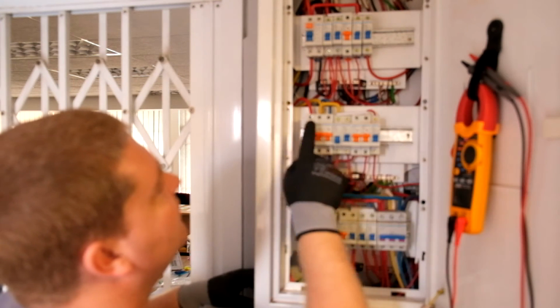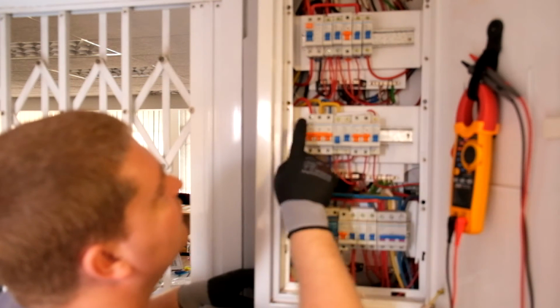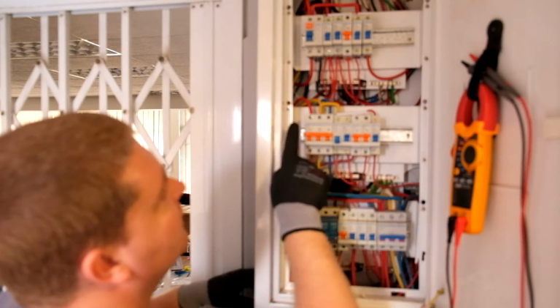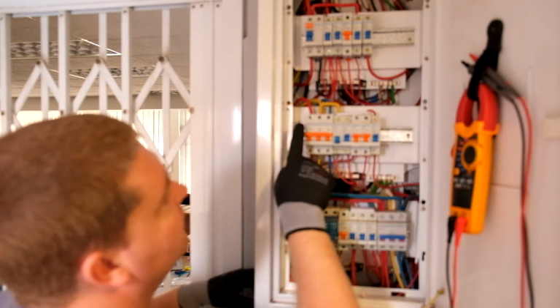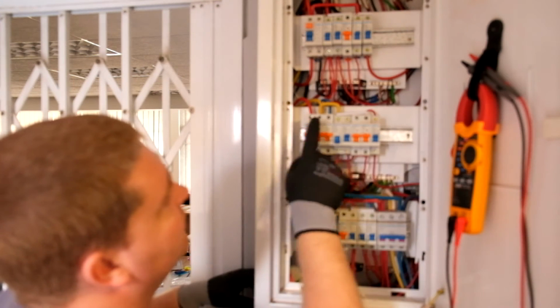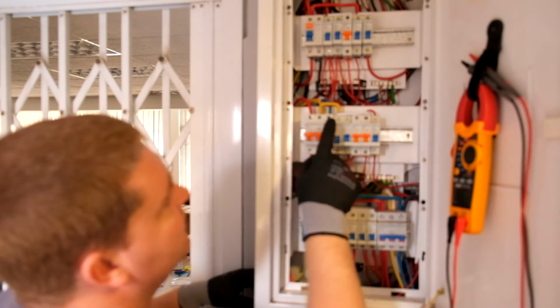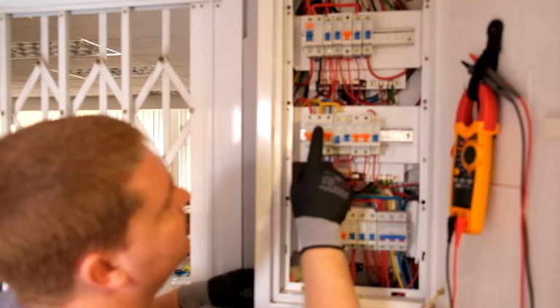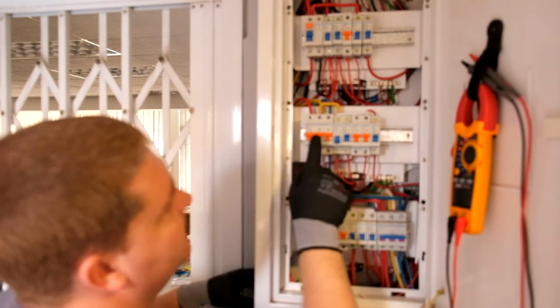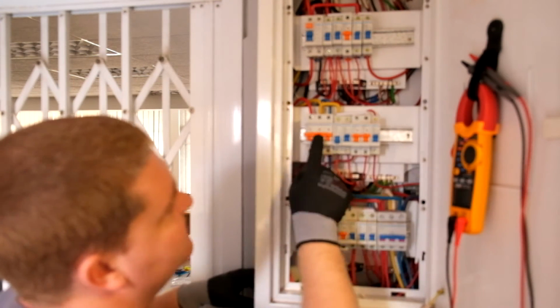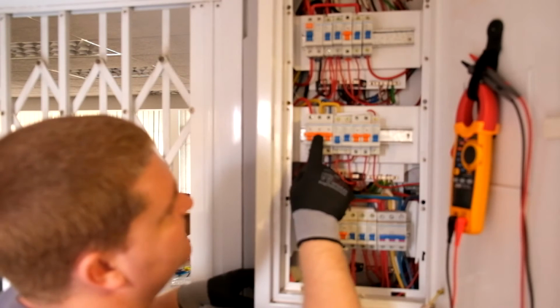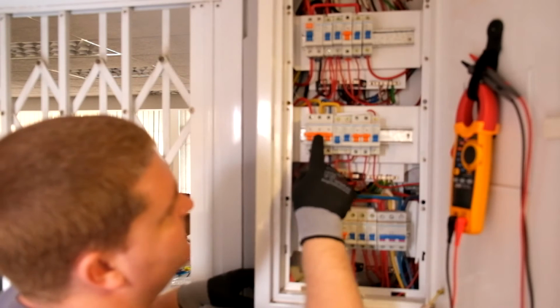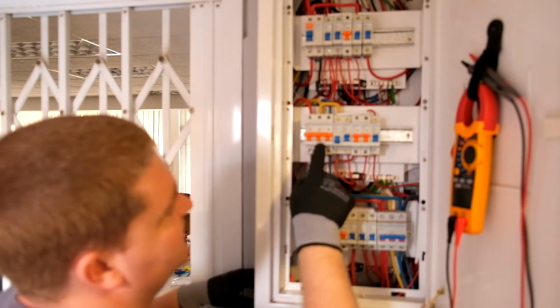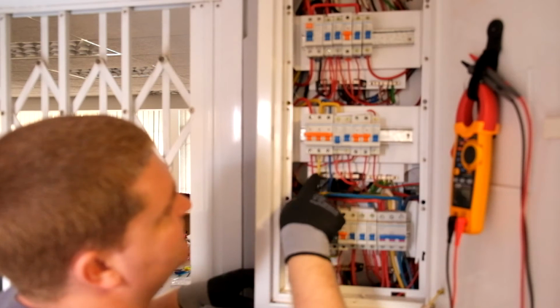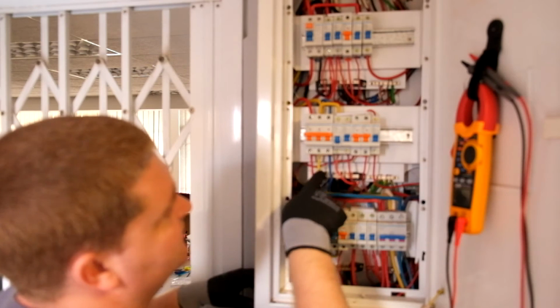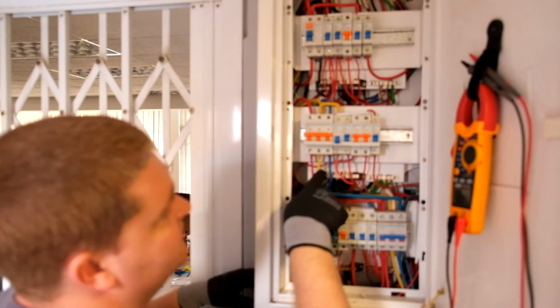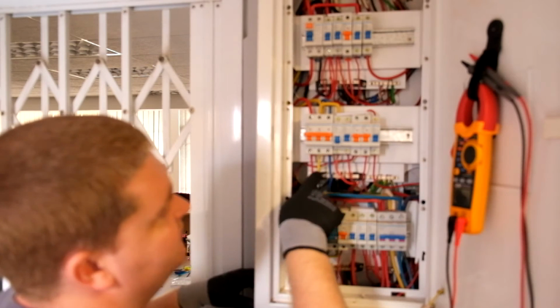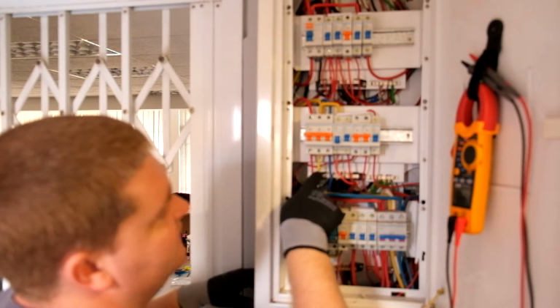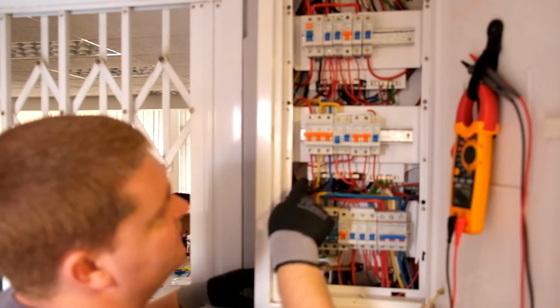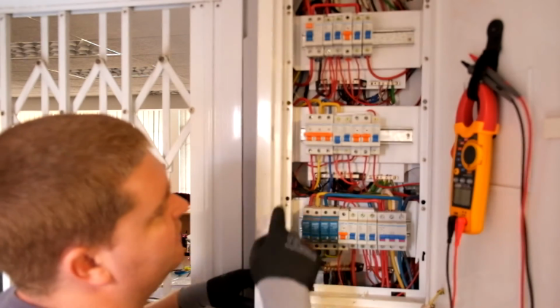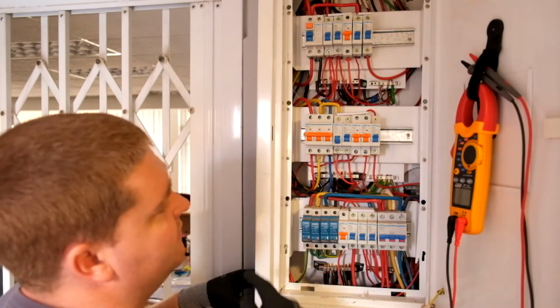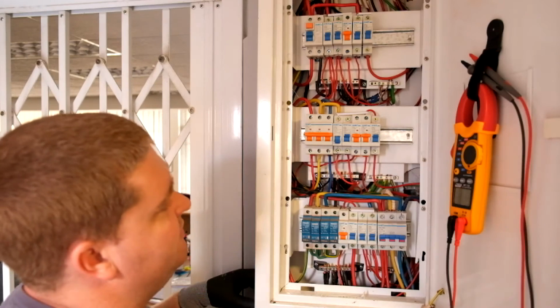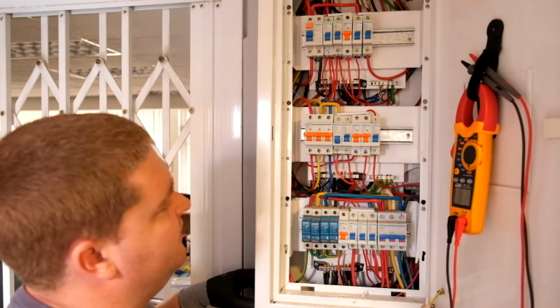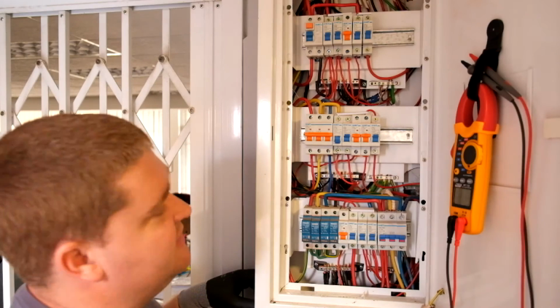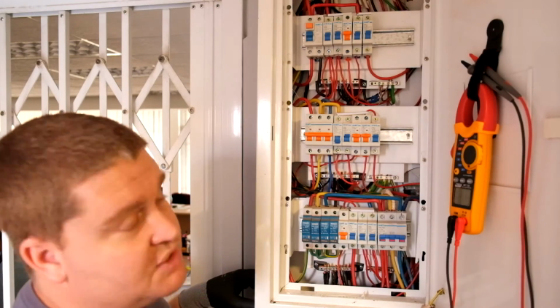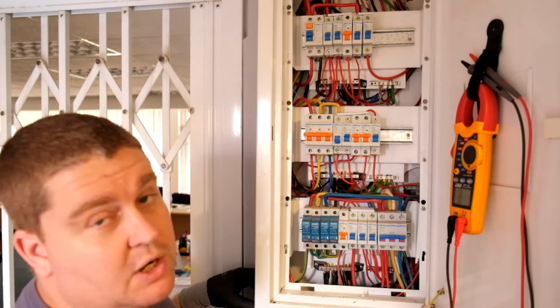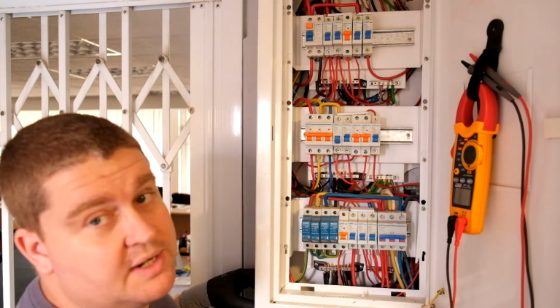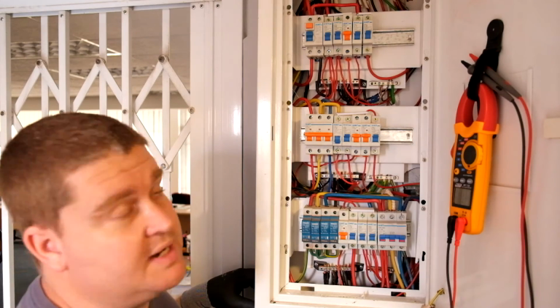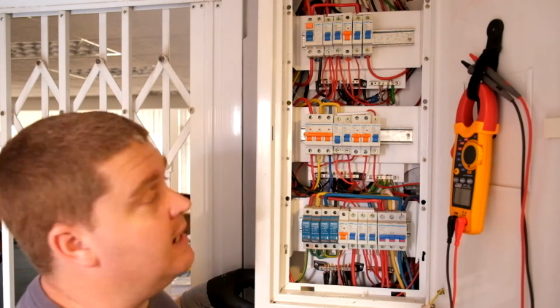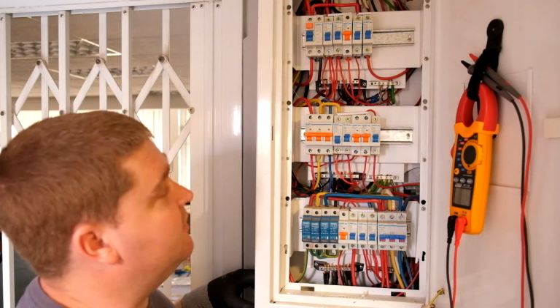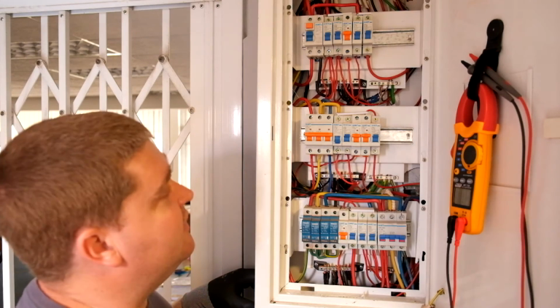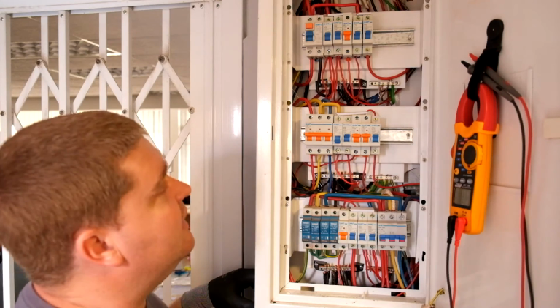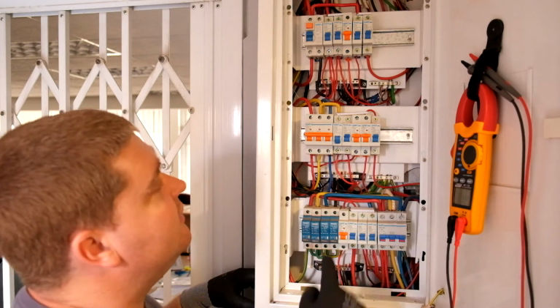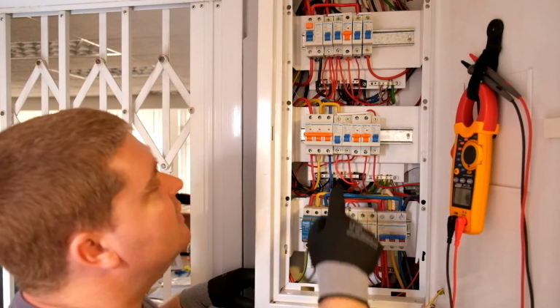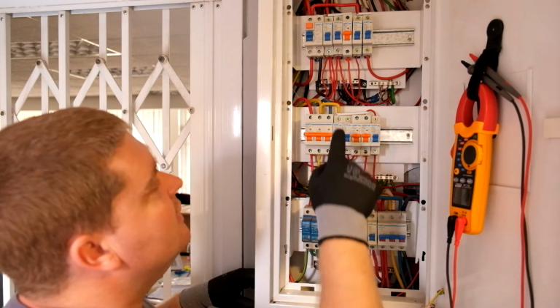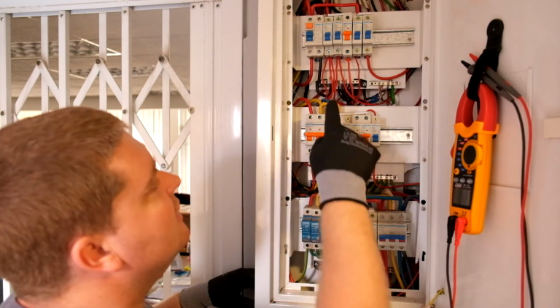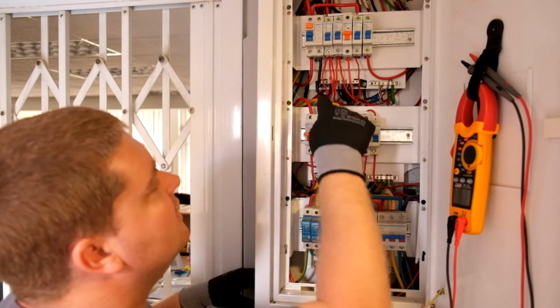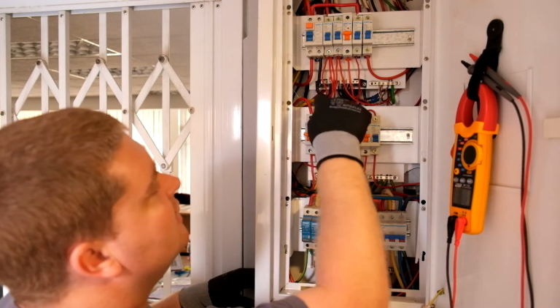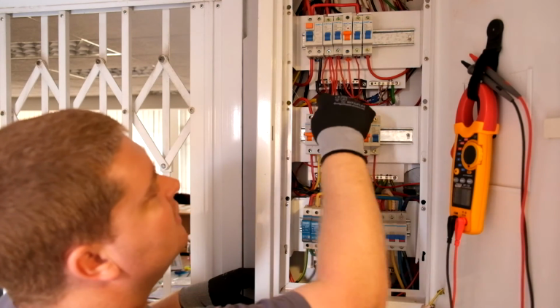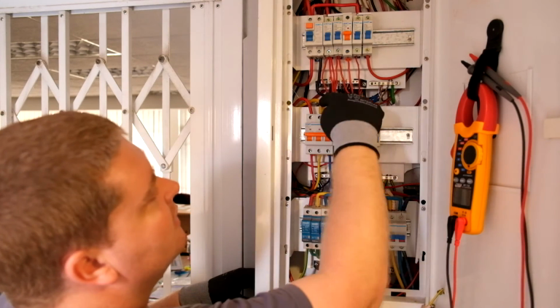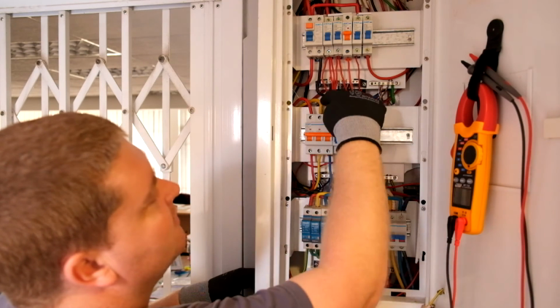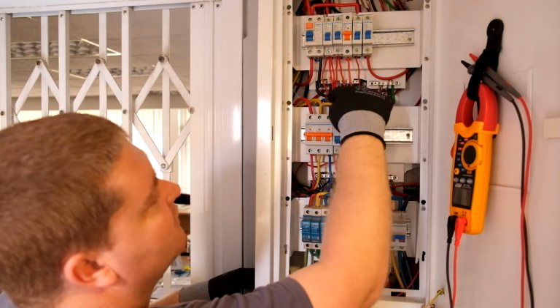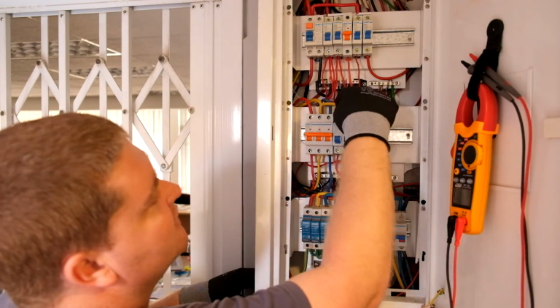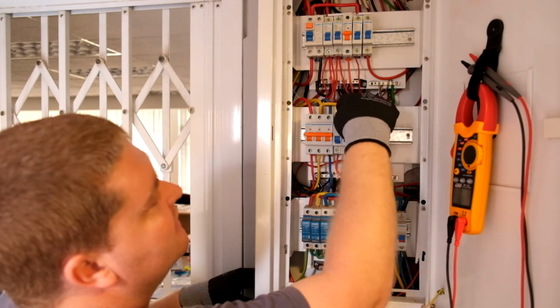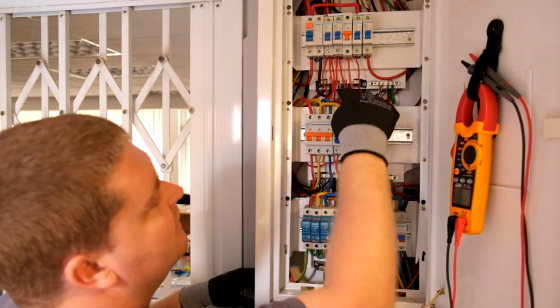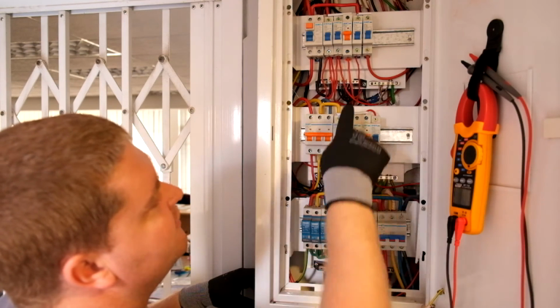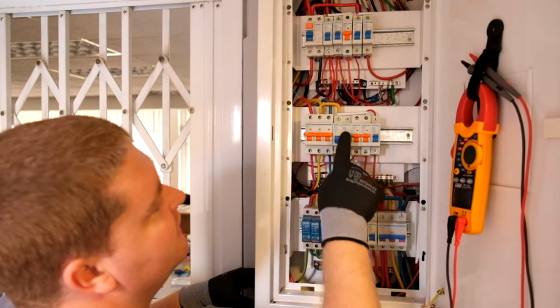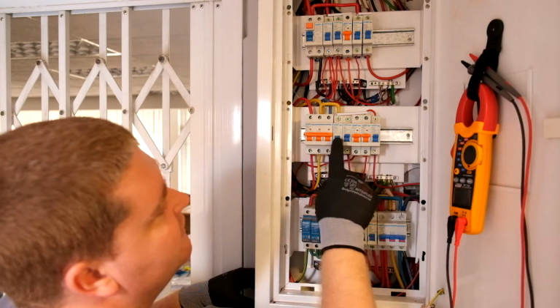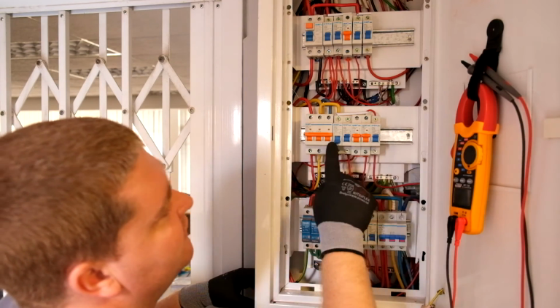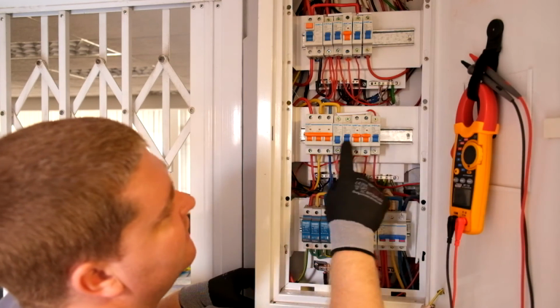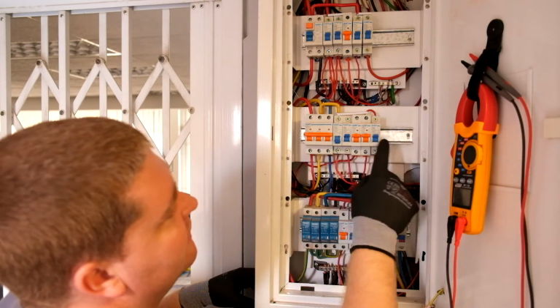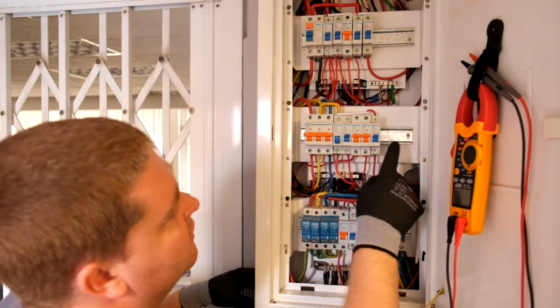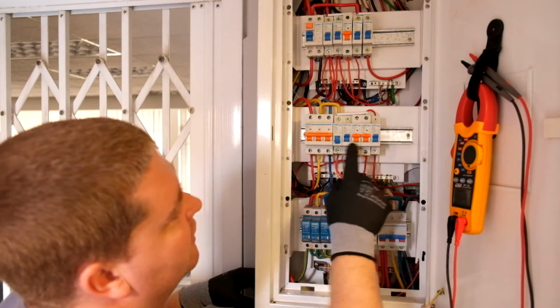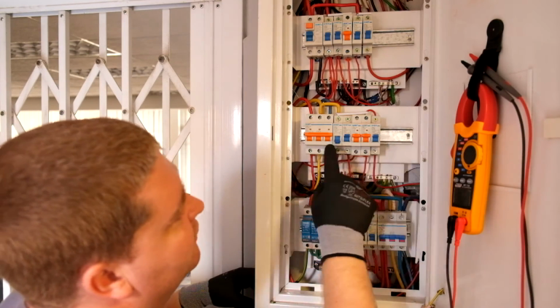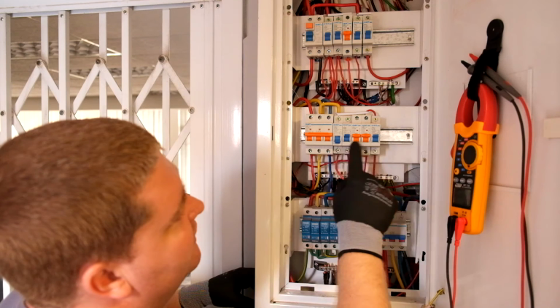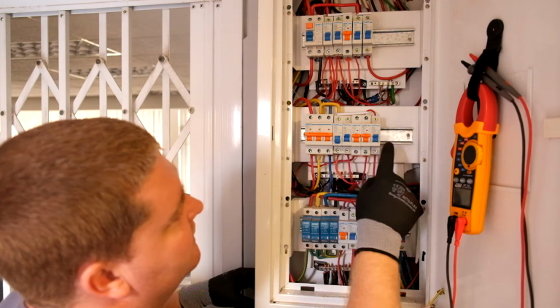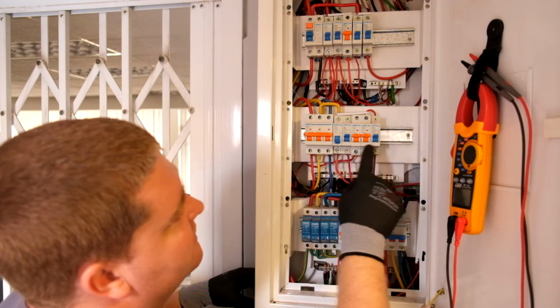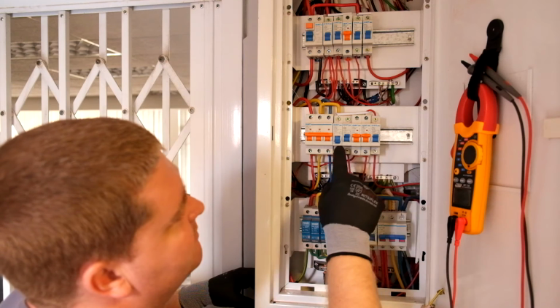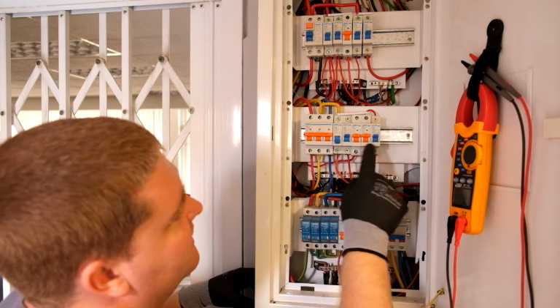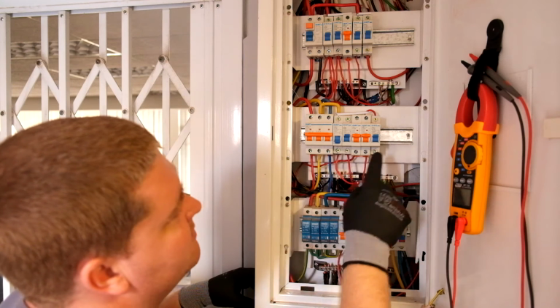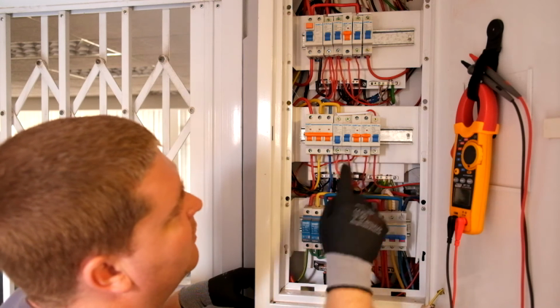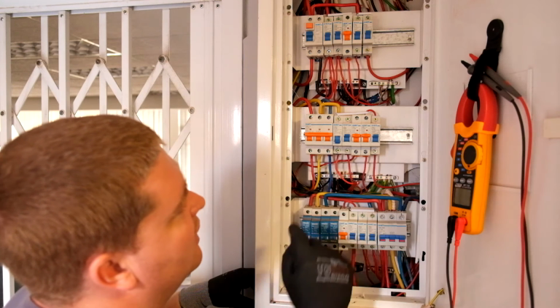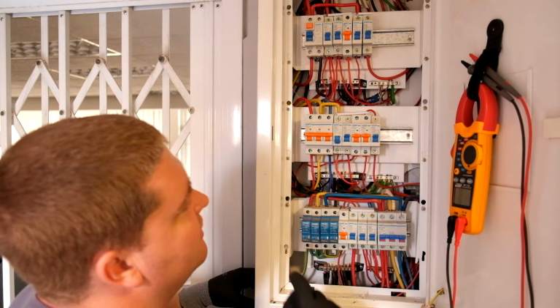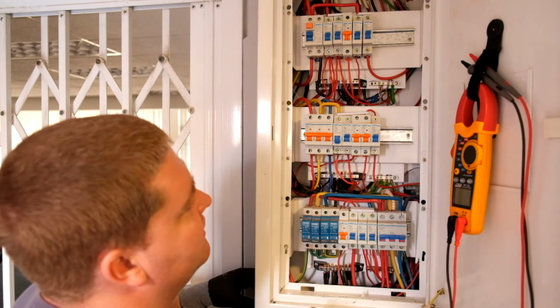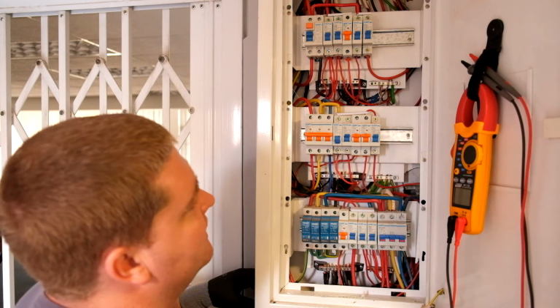Then we've got the three phases coming in here feeding the three-phase socket downstairs, and the yellow phase feeding across to this bus bar over here.